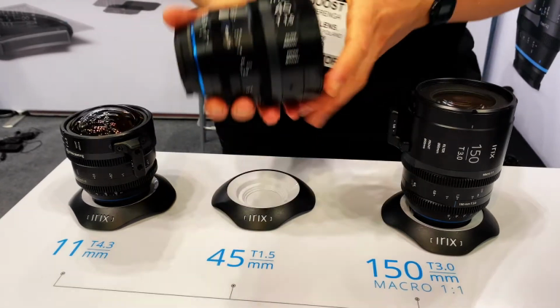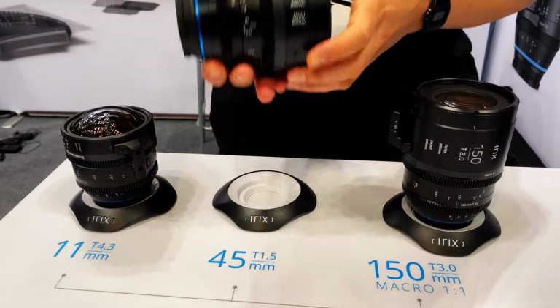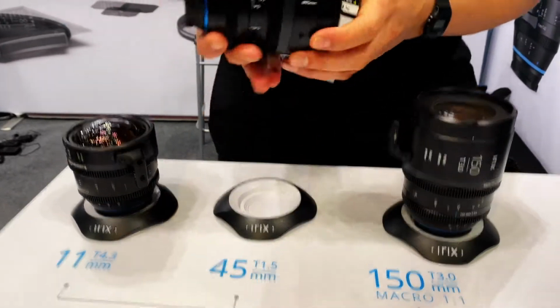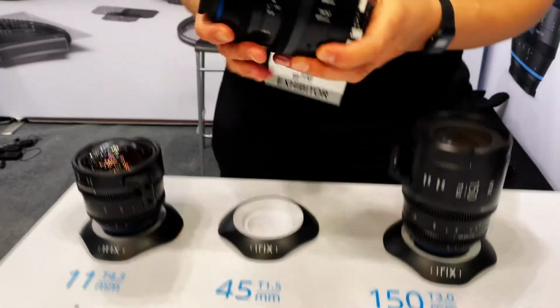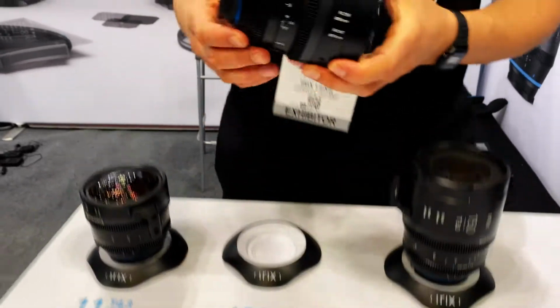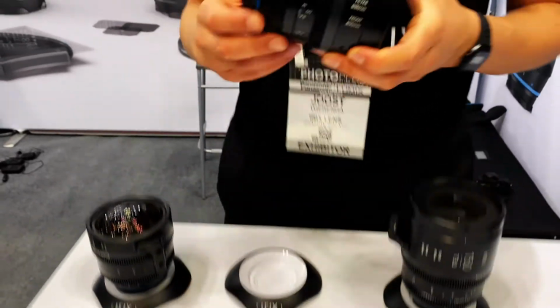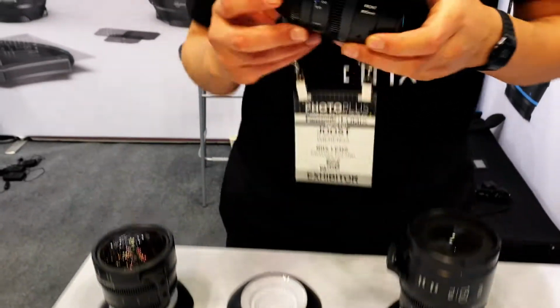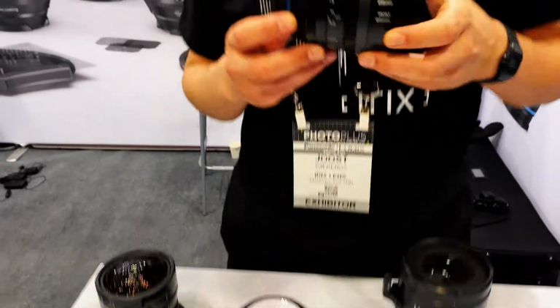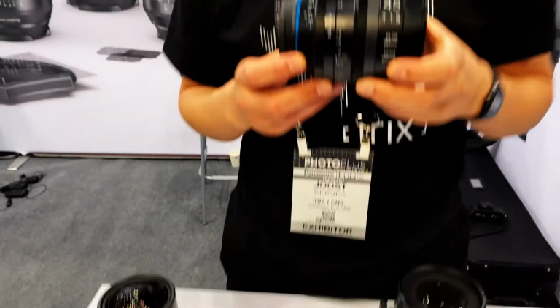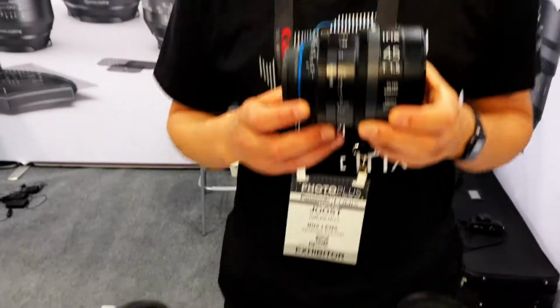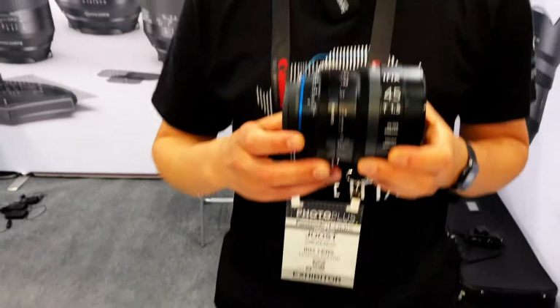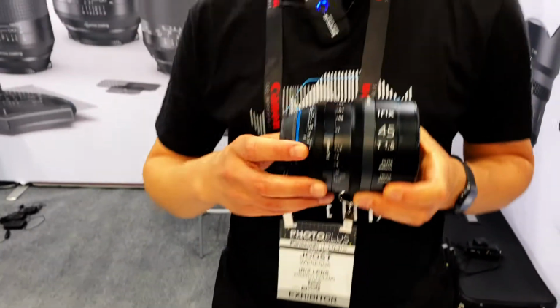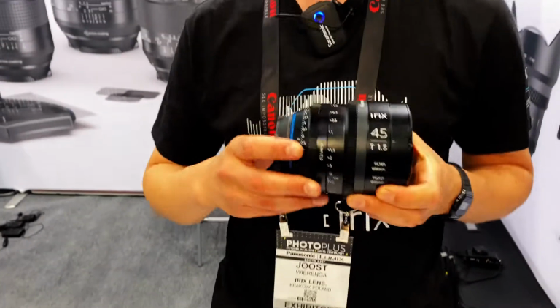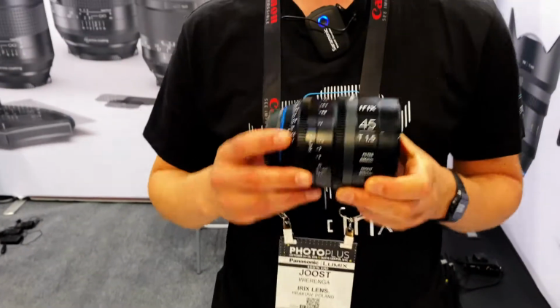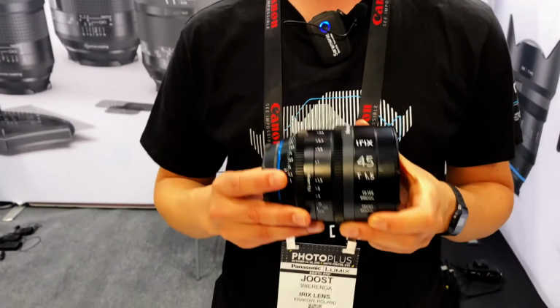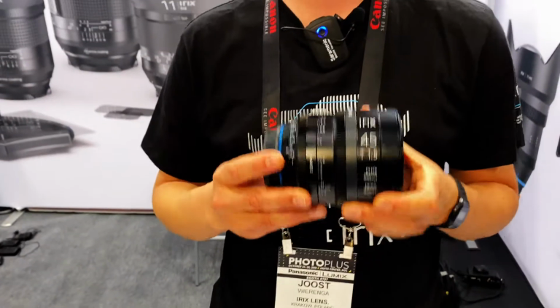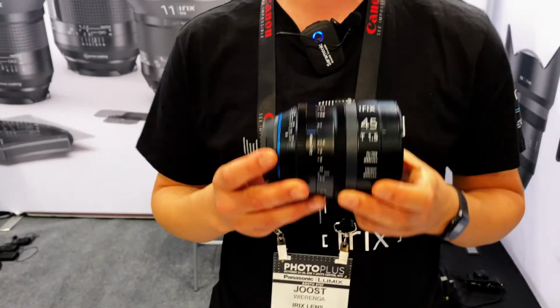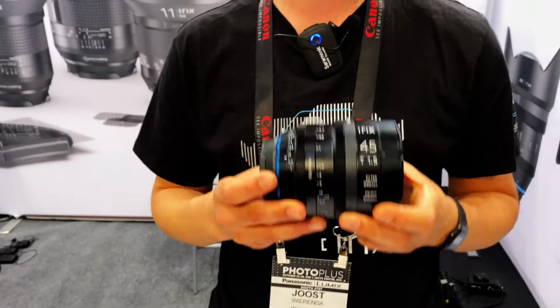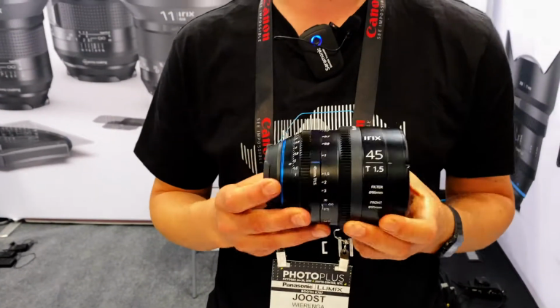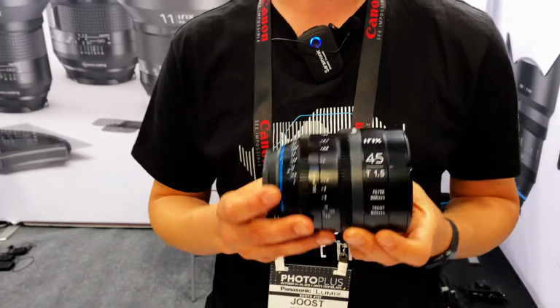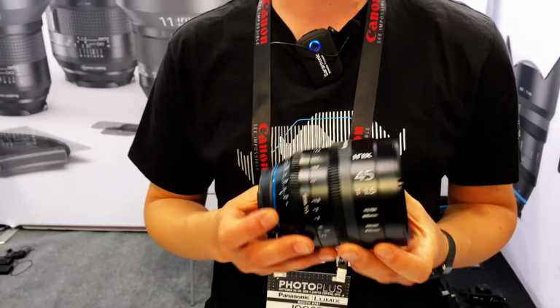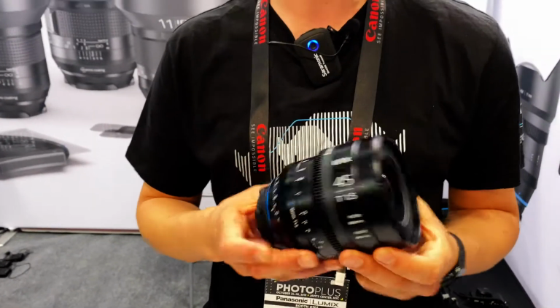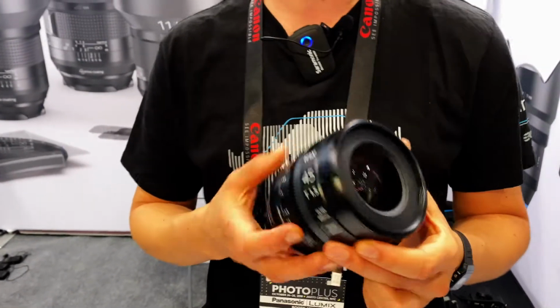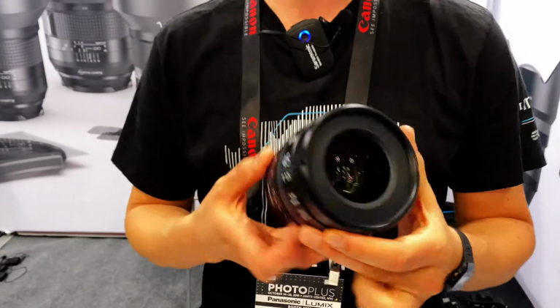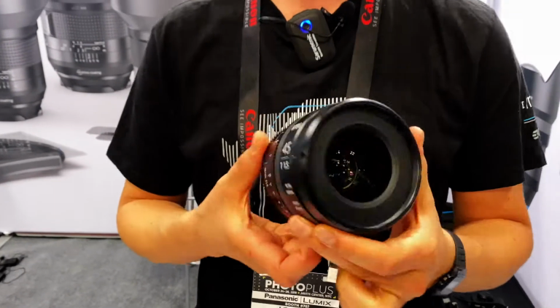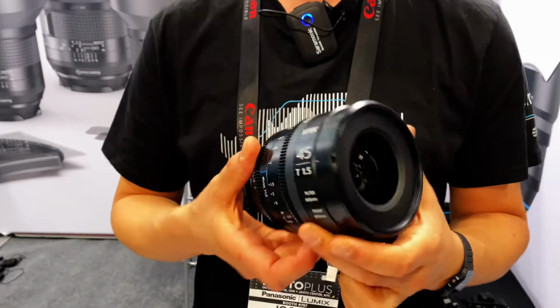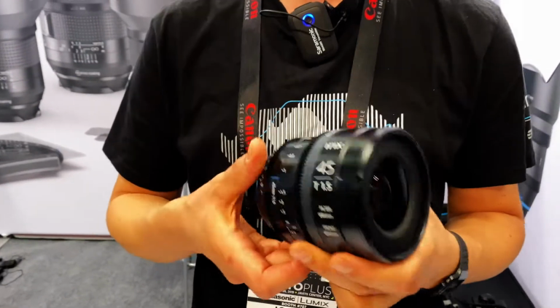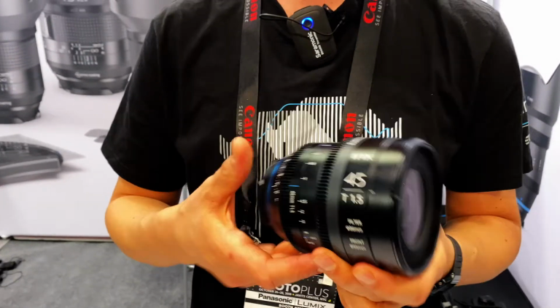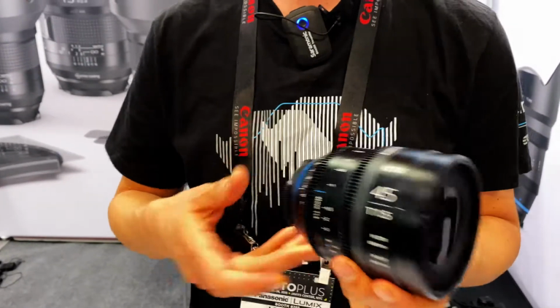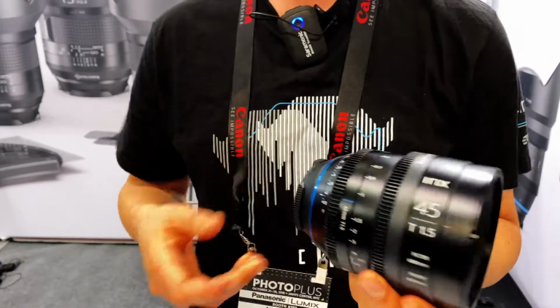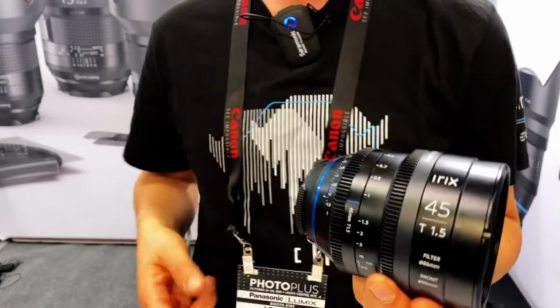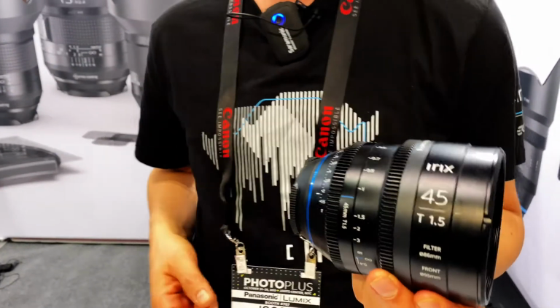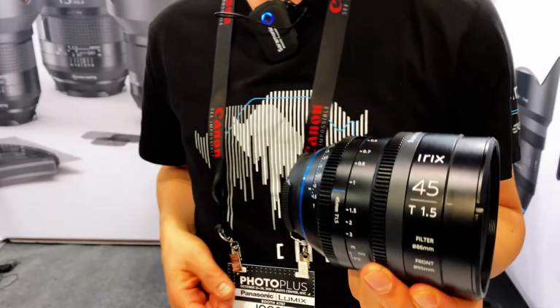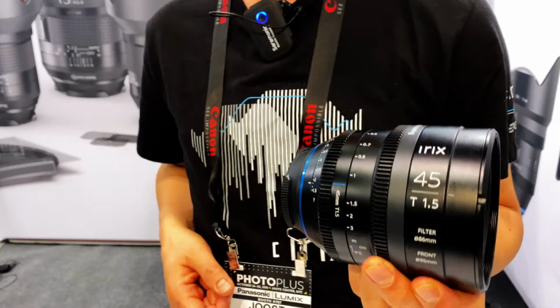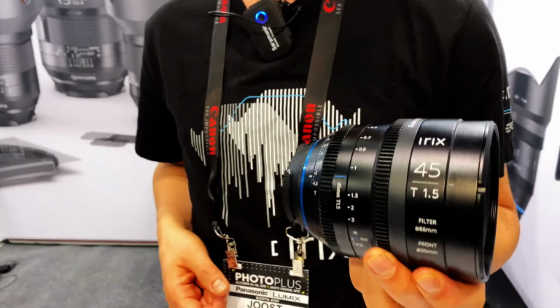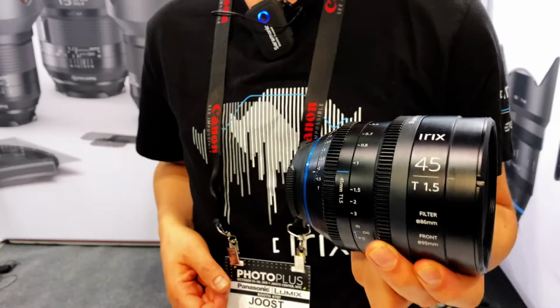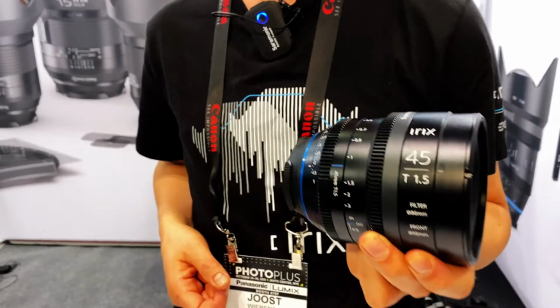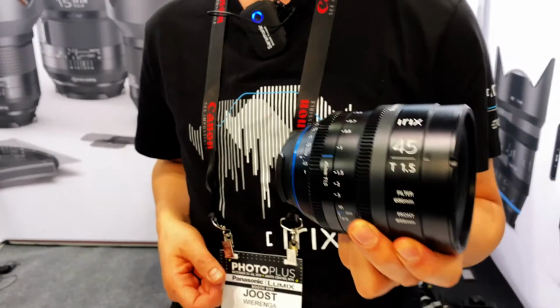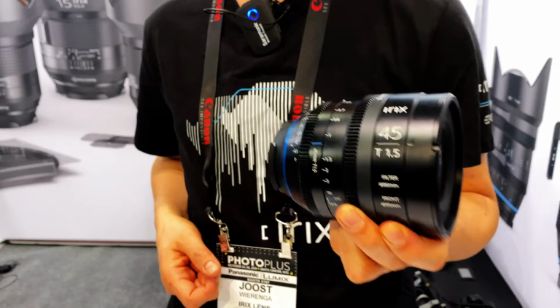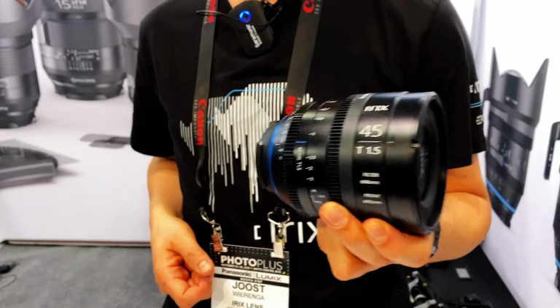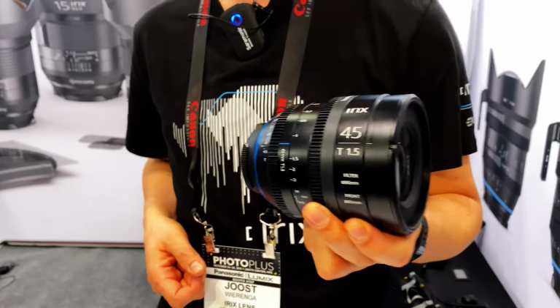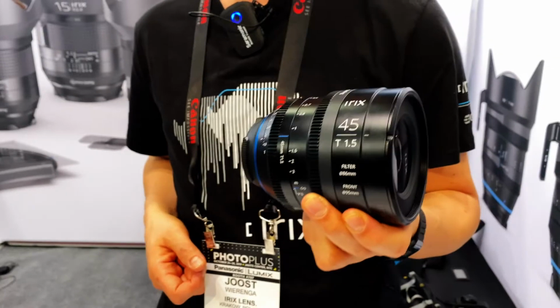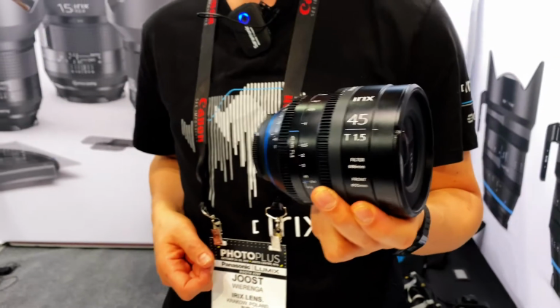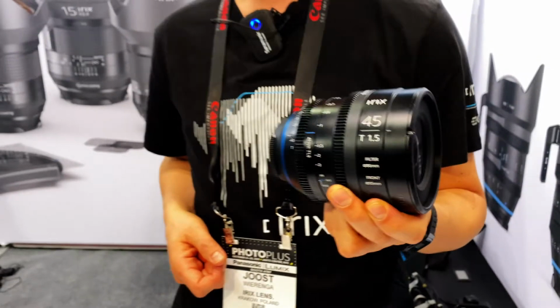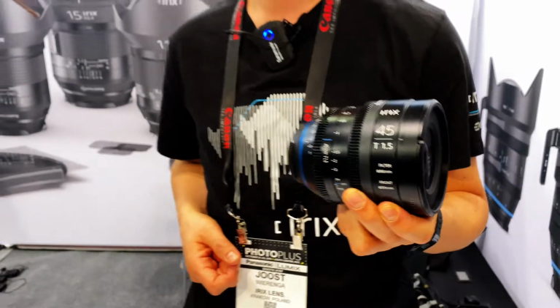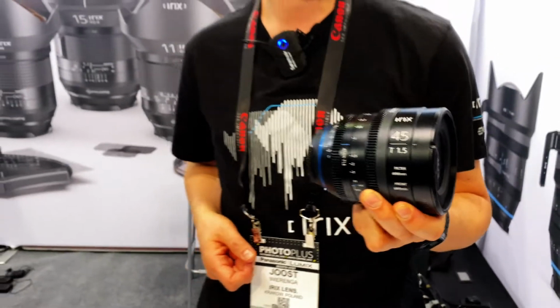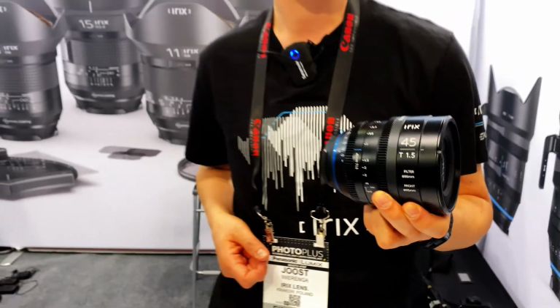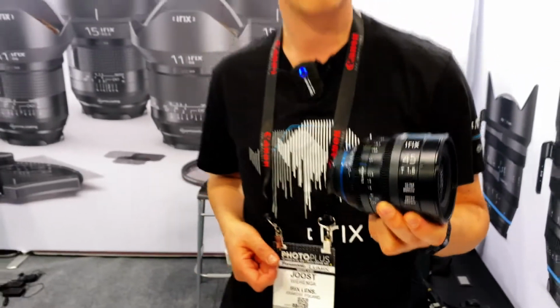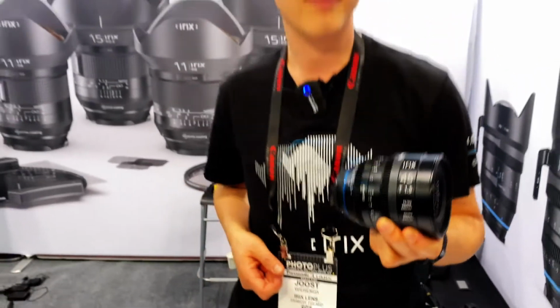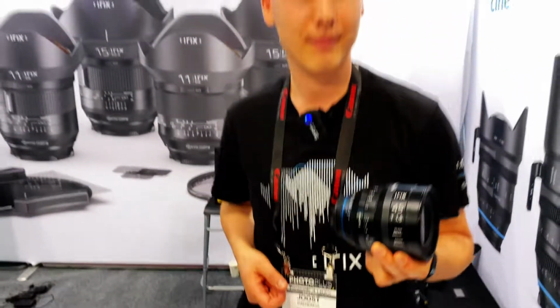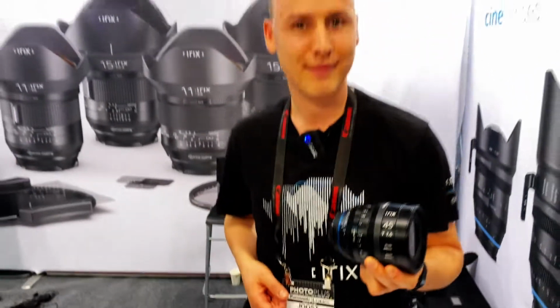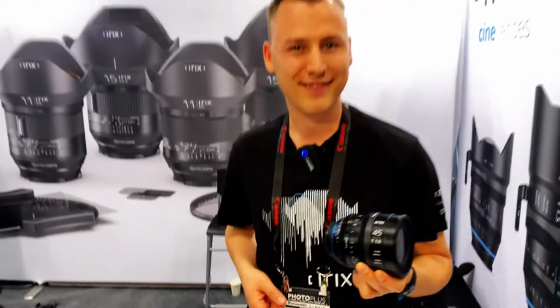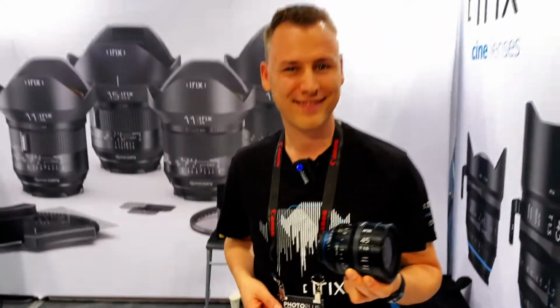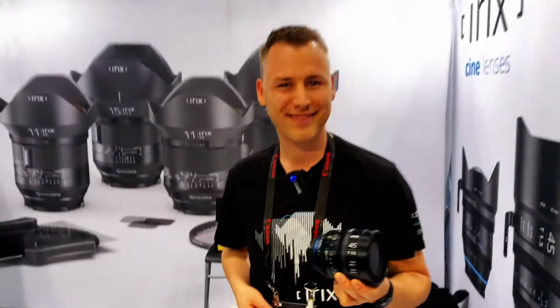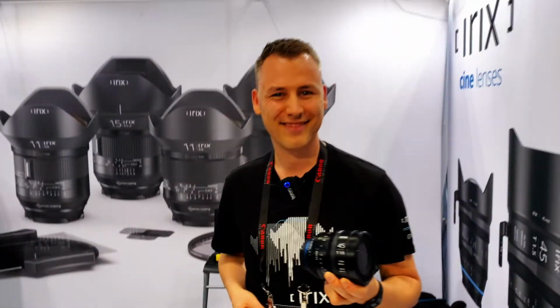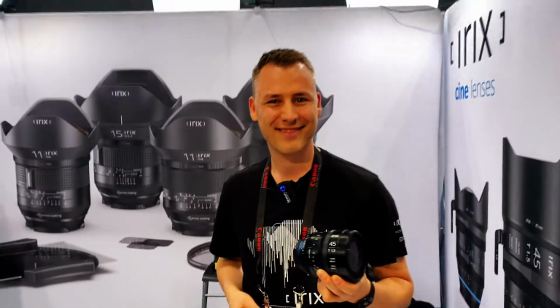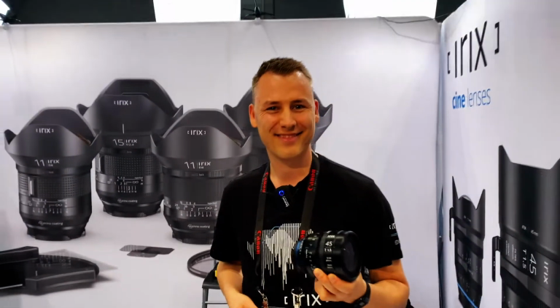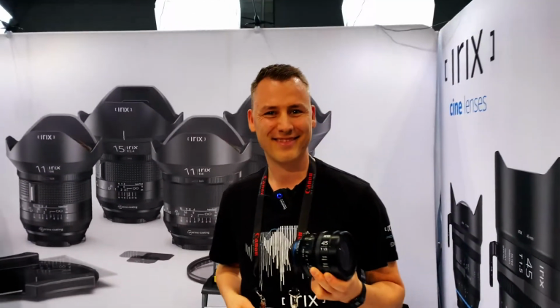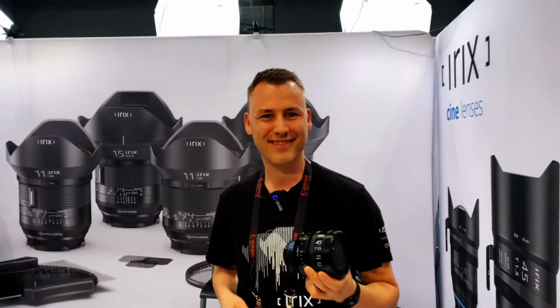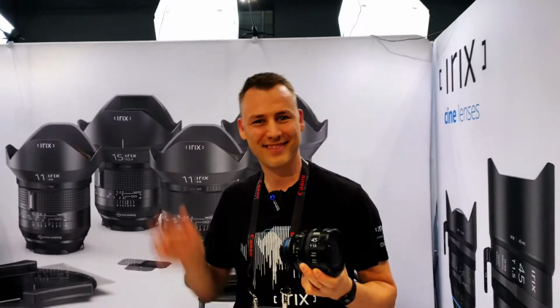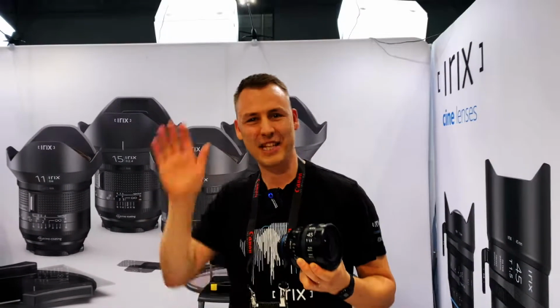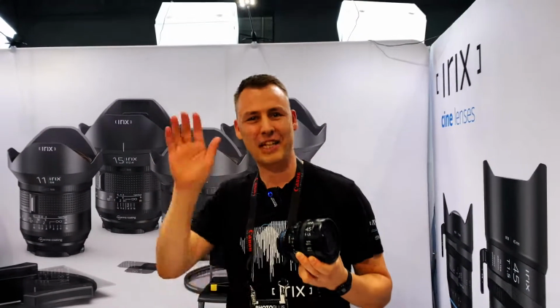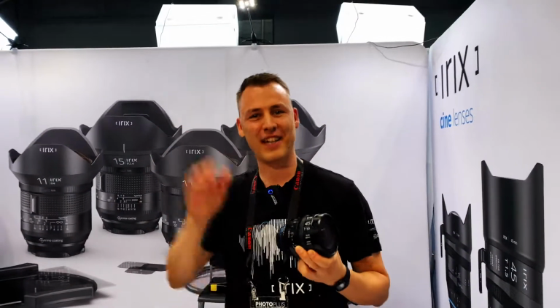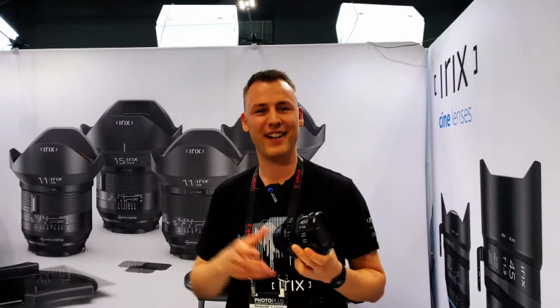And this is also made so that it will be easy to barrel pull over any other cine lens. Thank you.